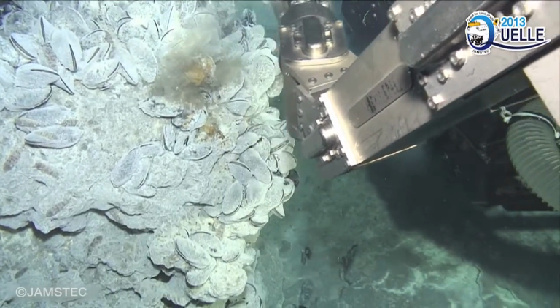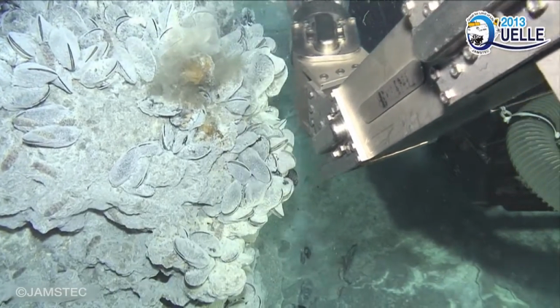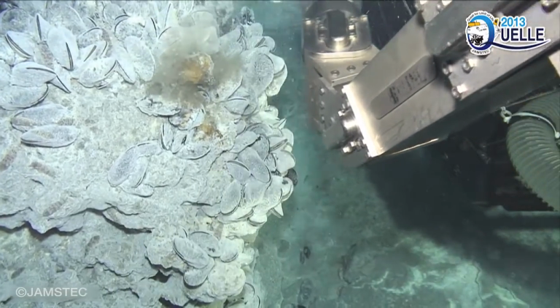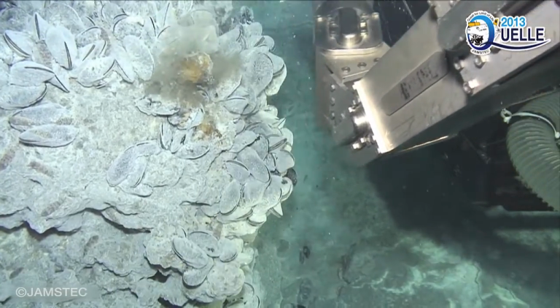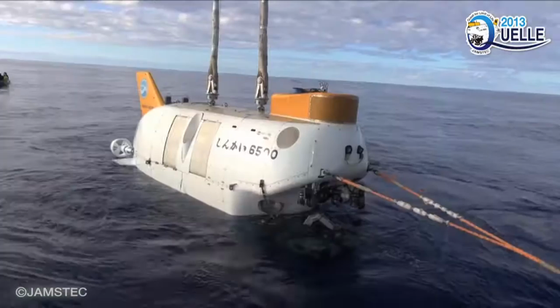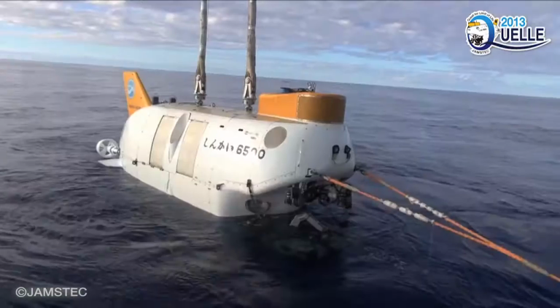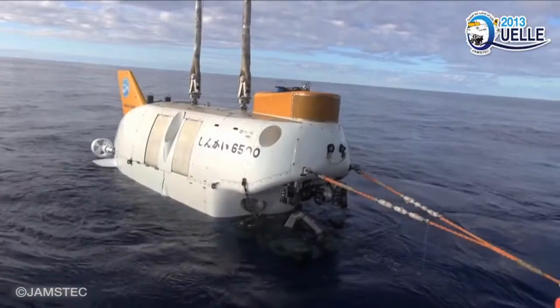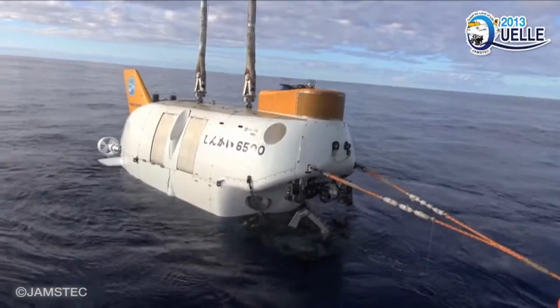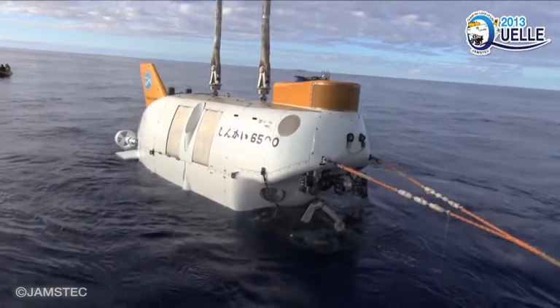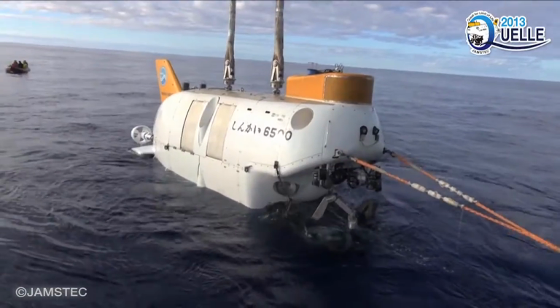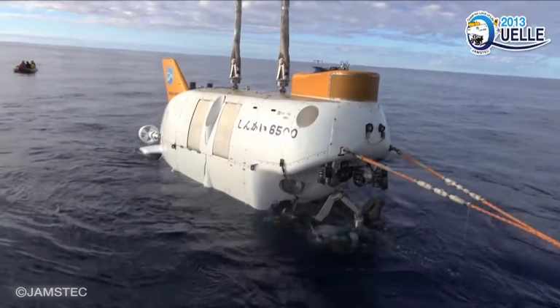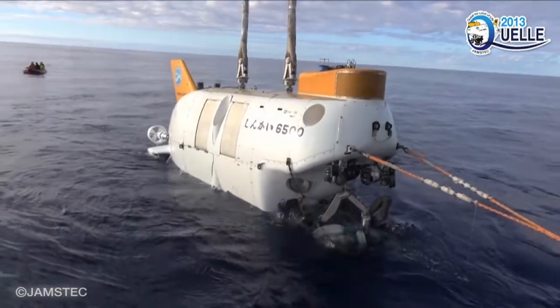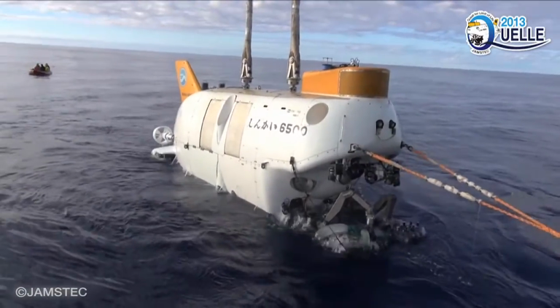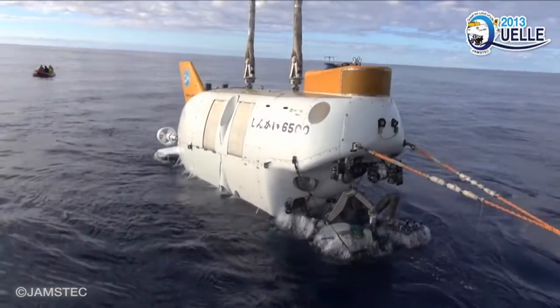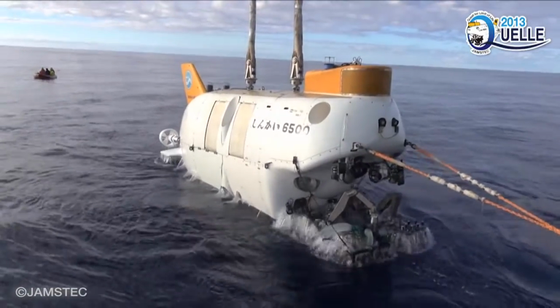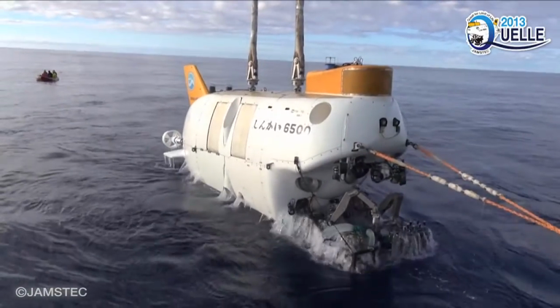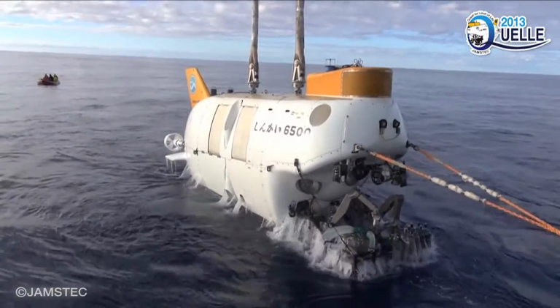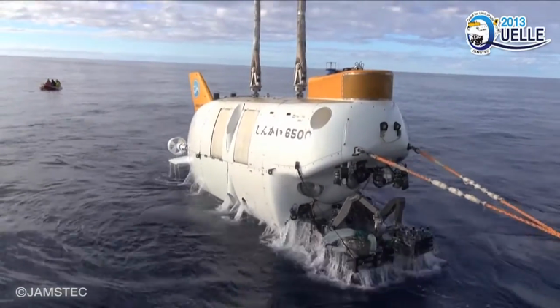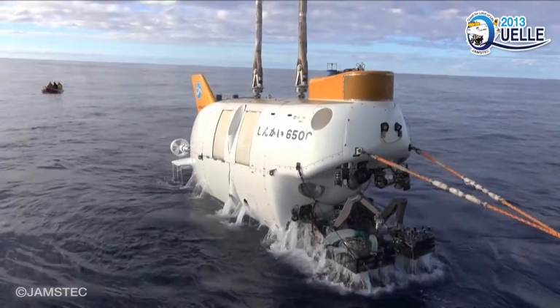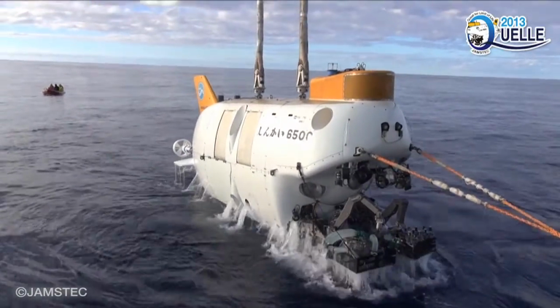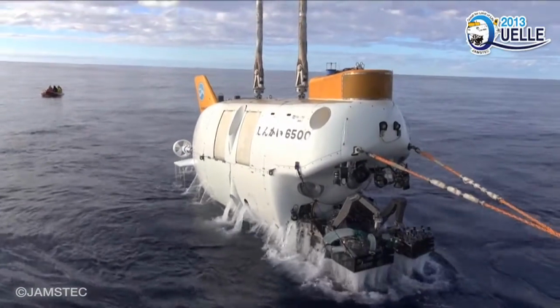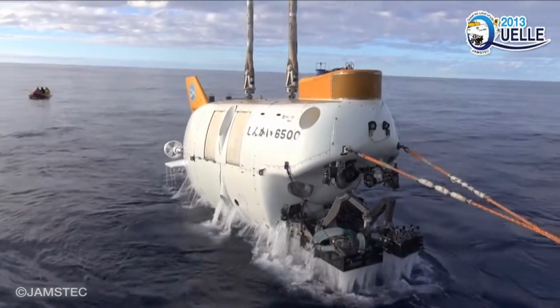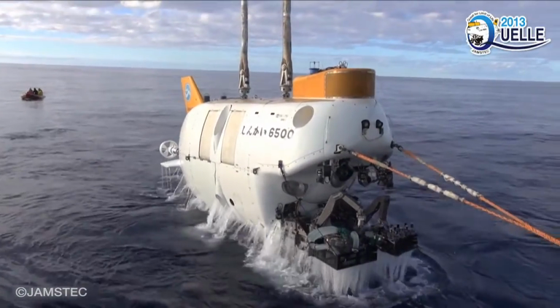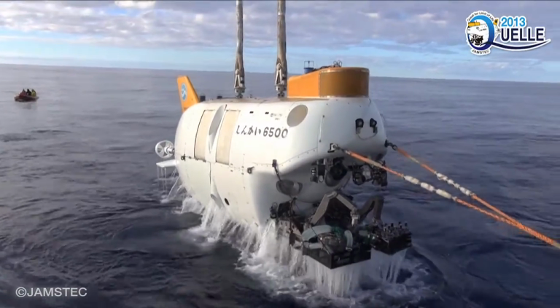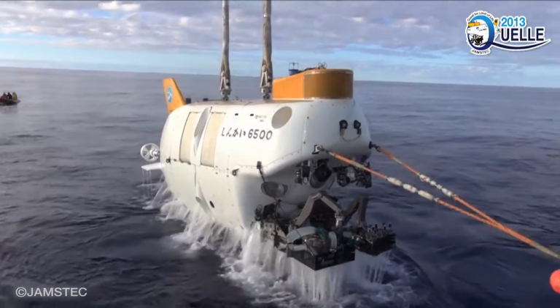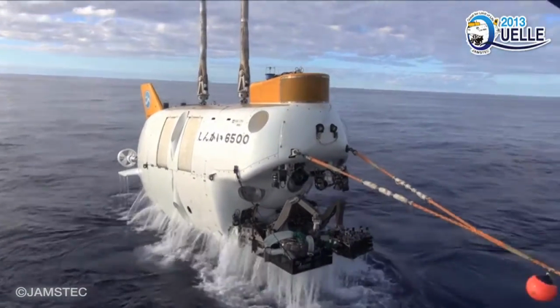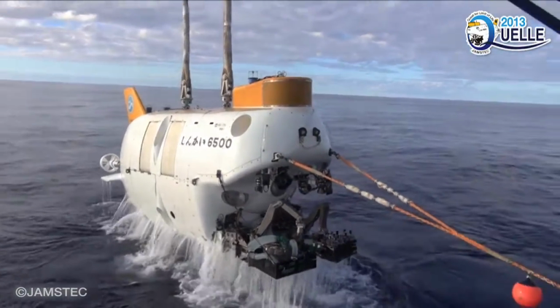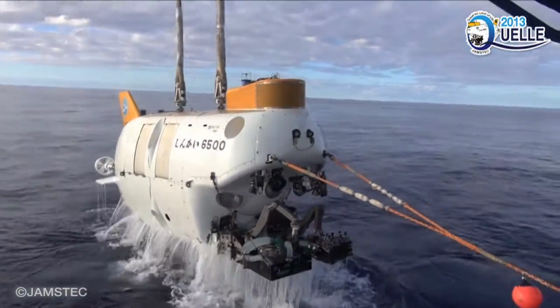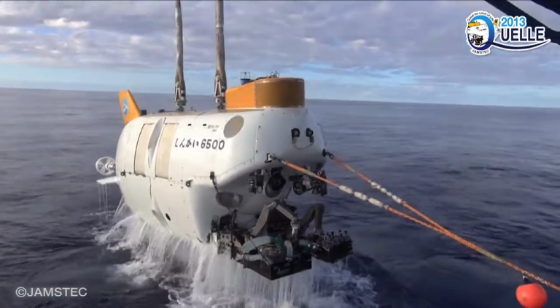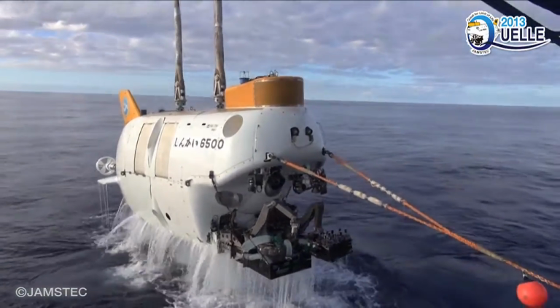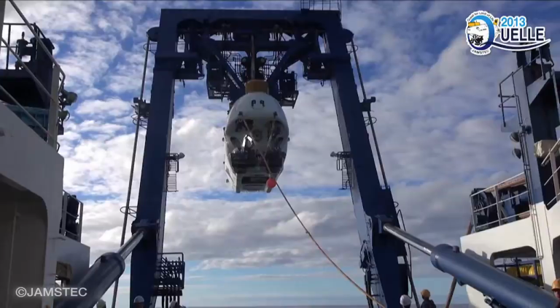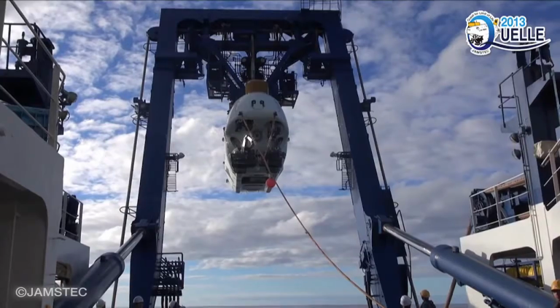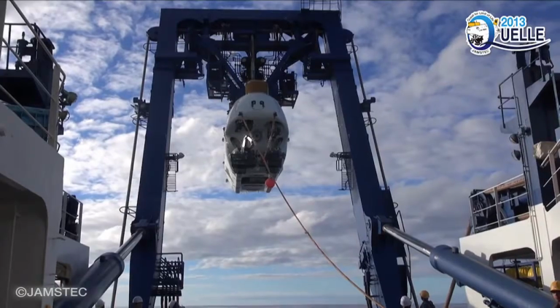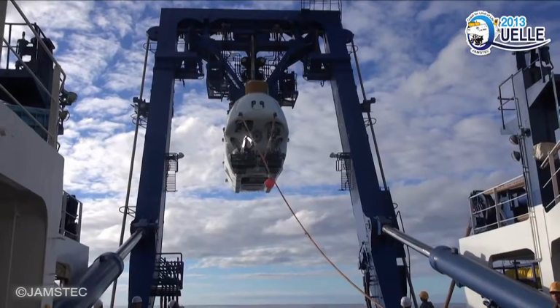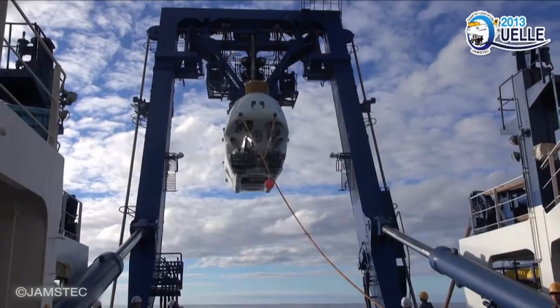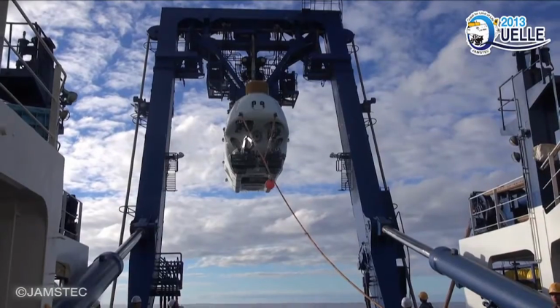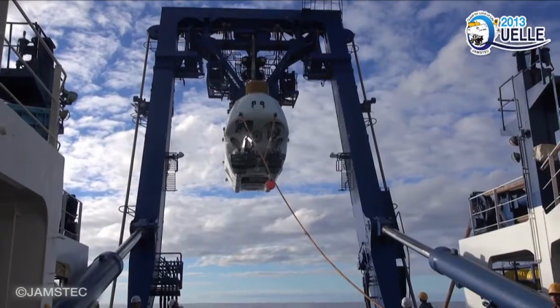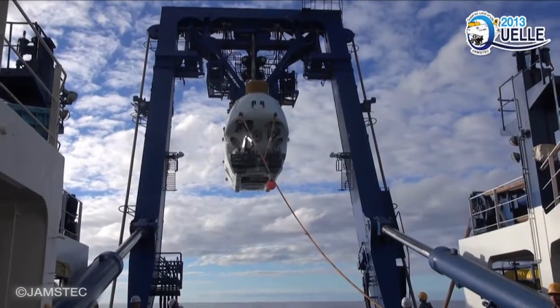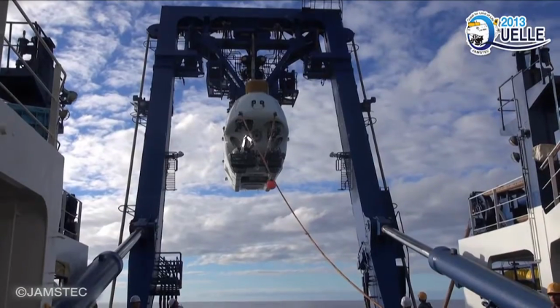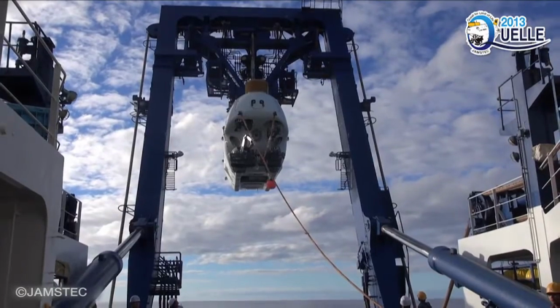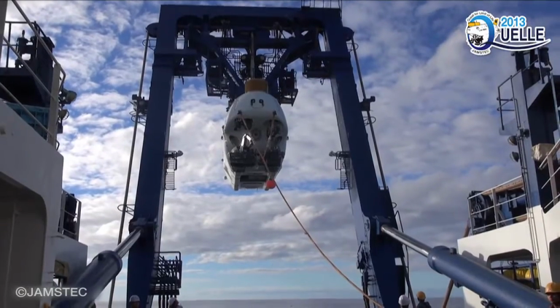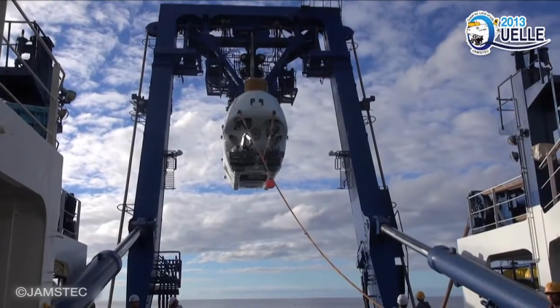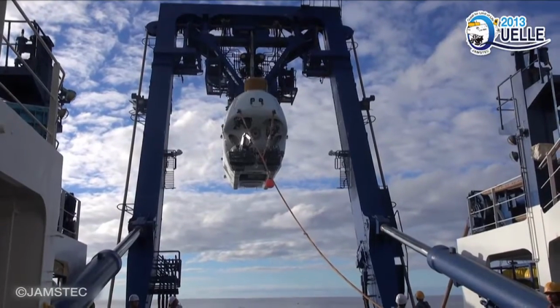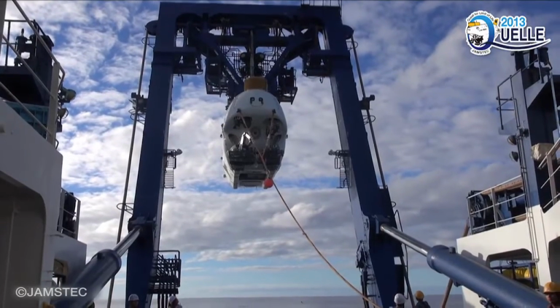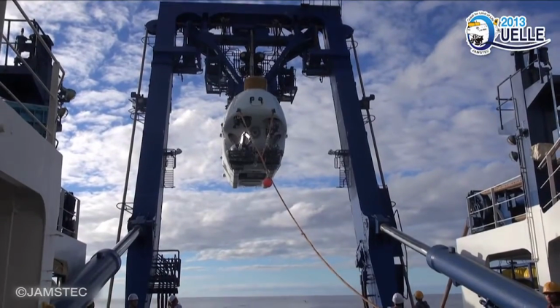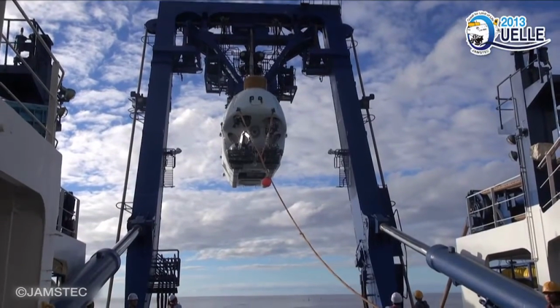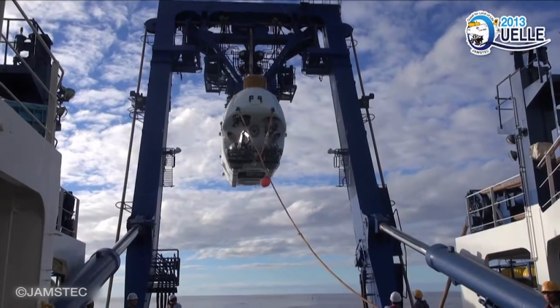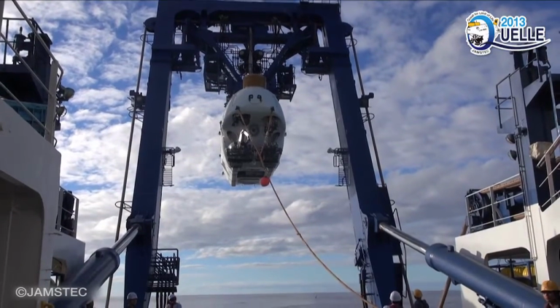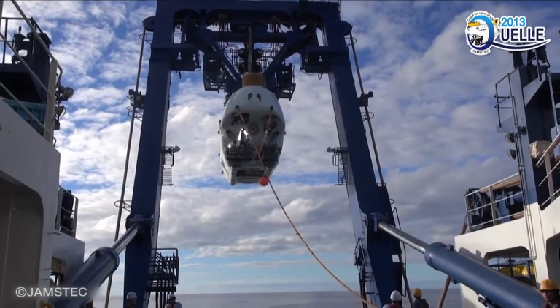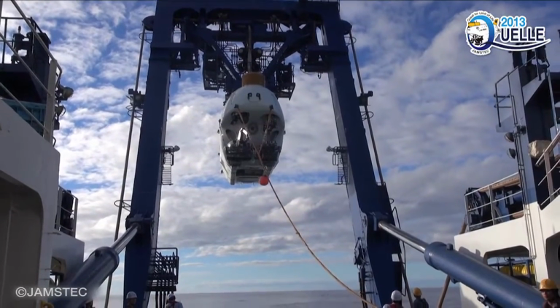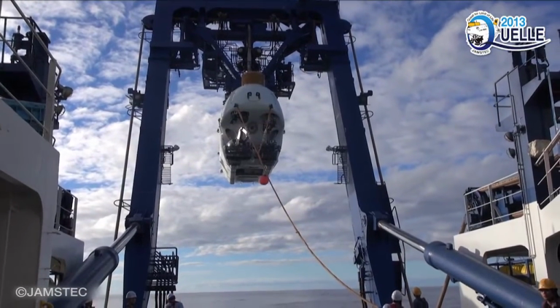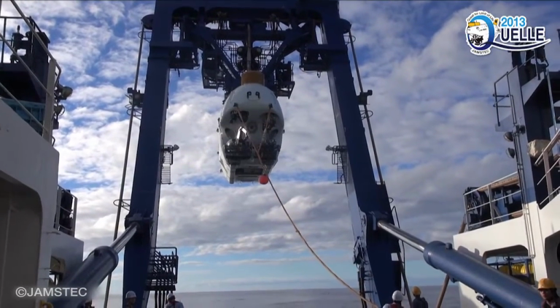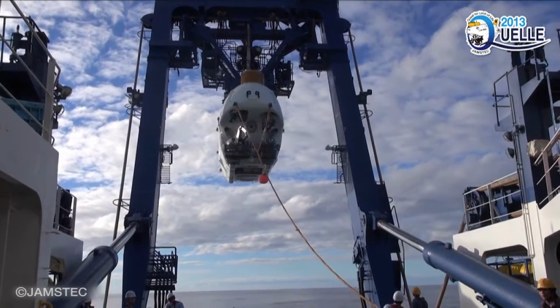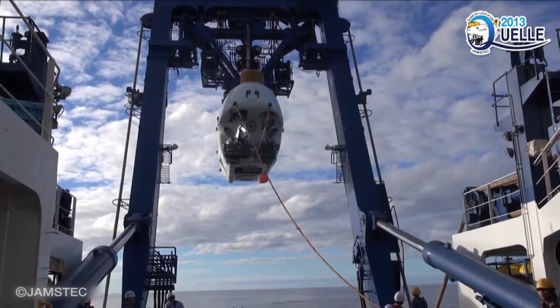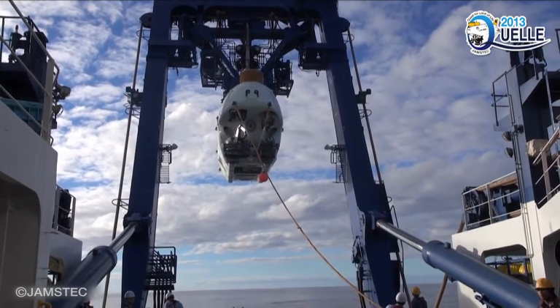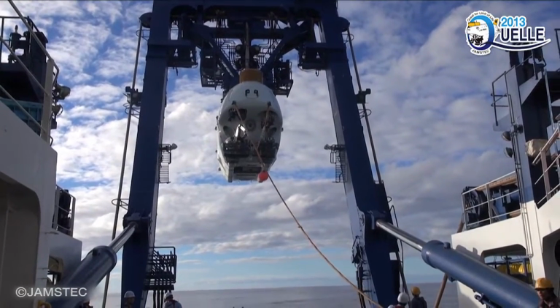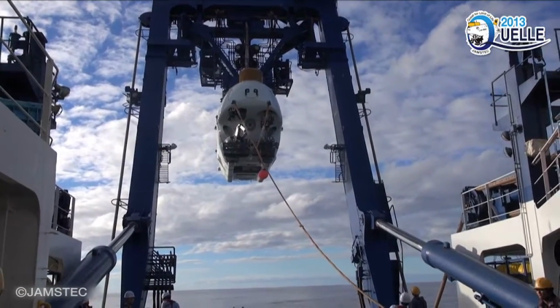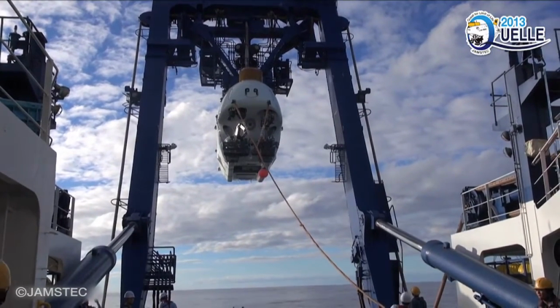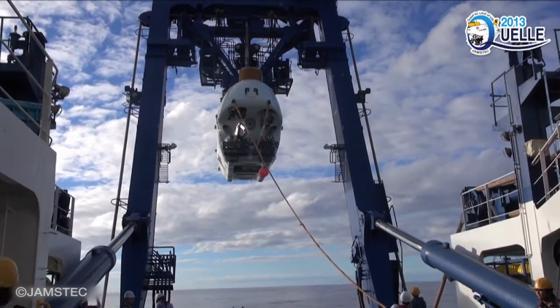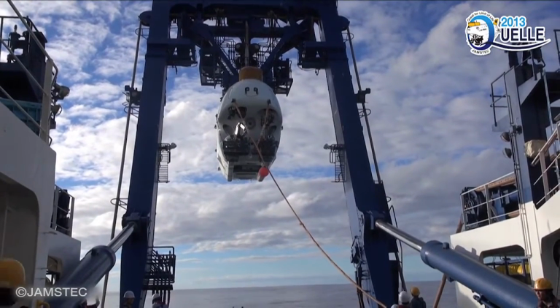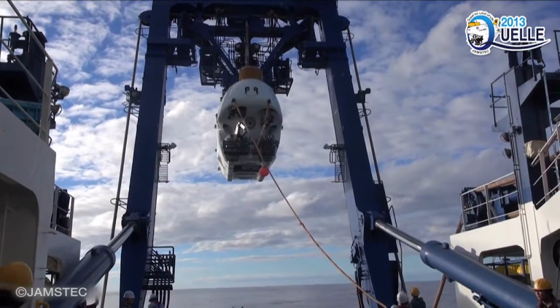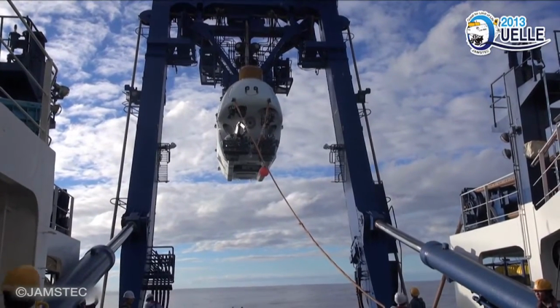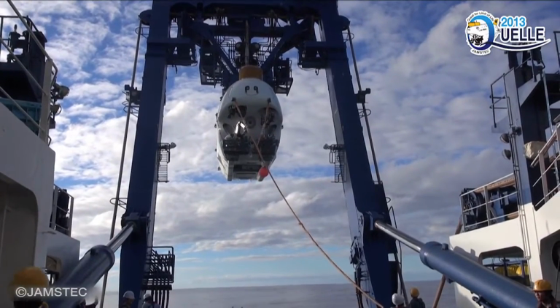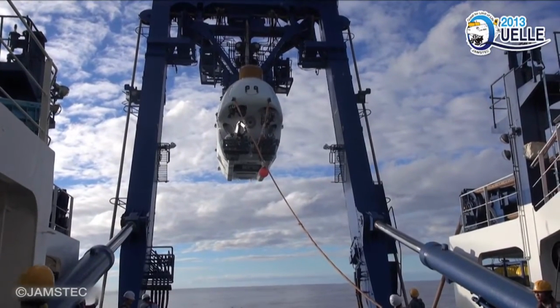In November, Shinkai 6500 and Yokosuka safely returned to Japan.